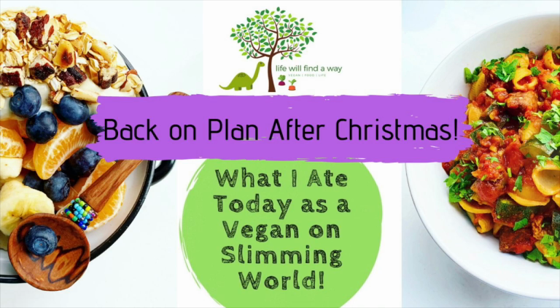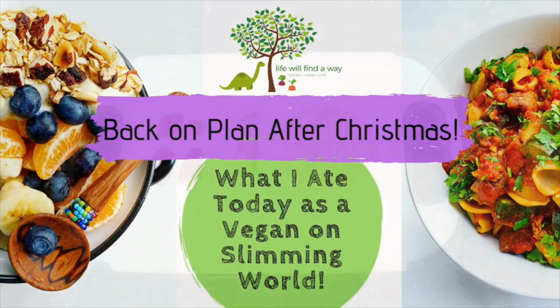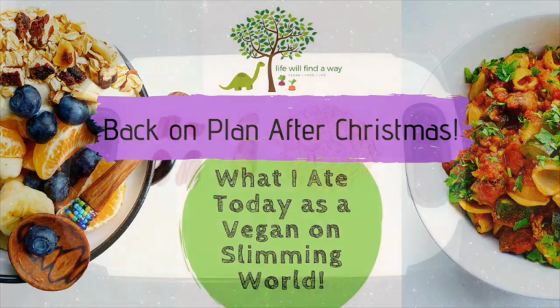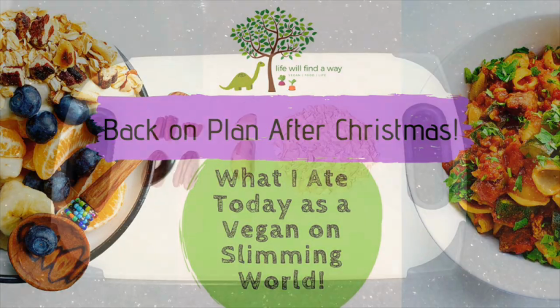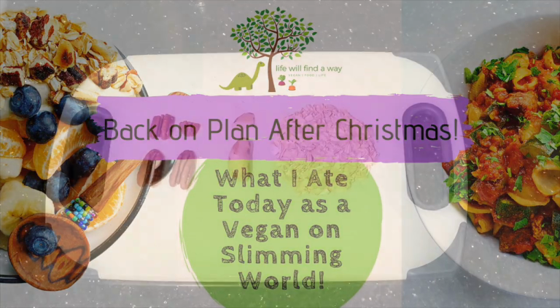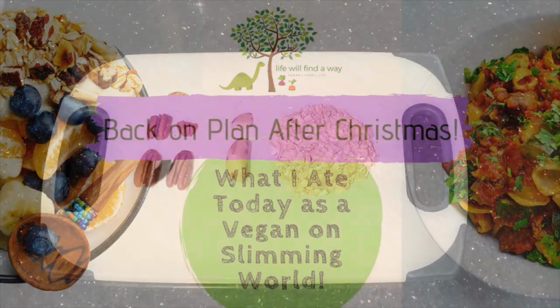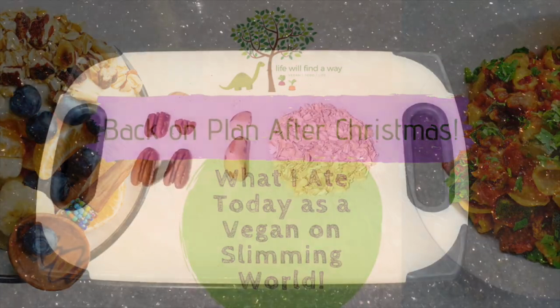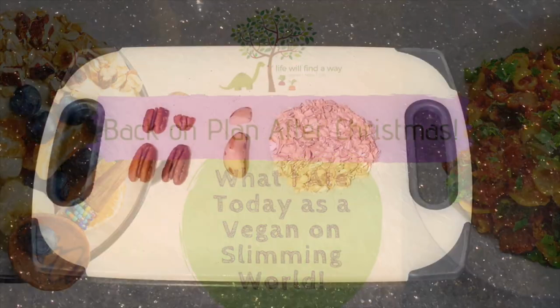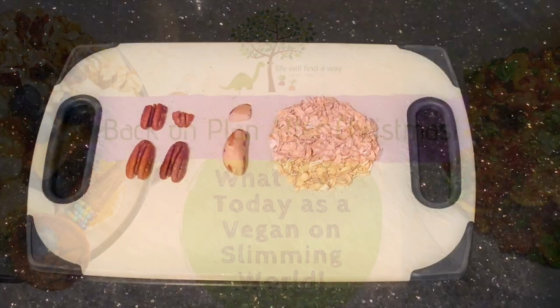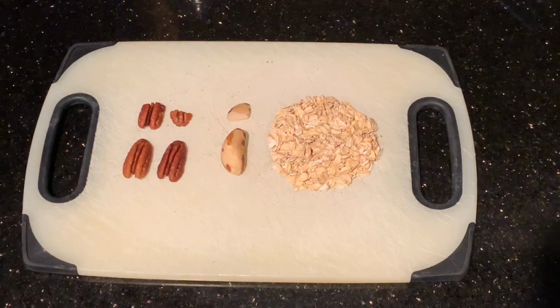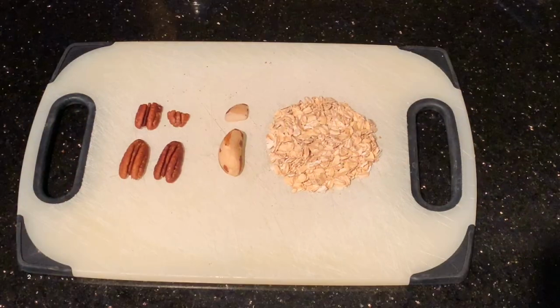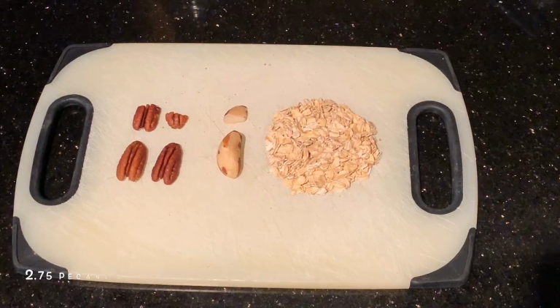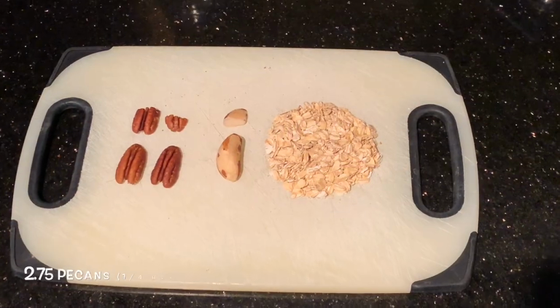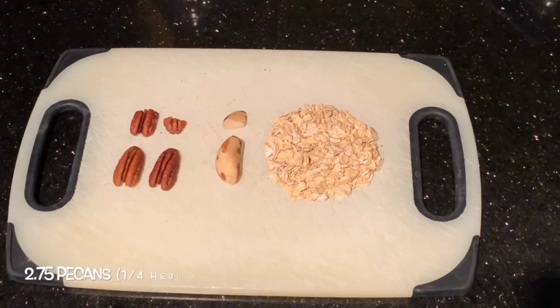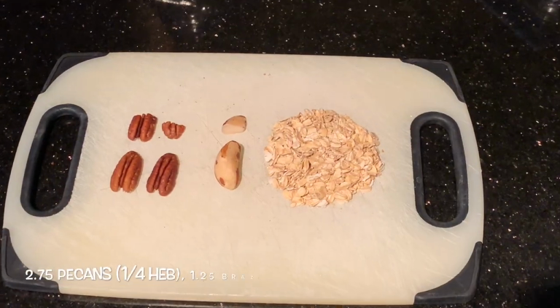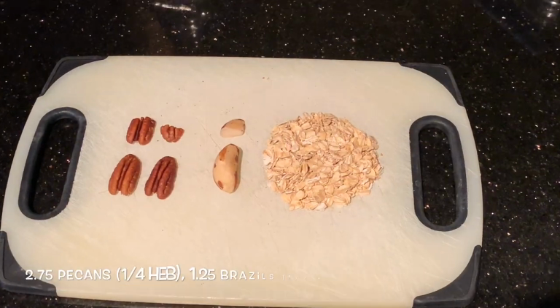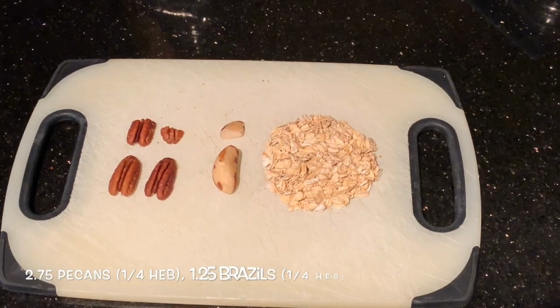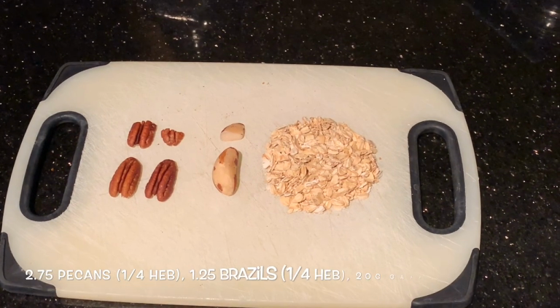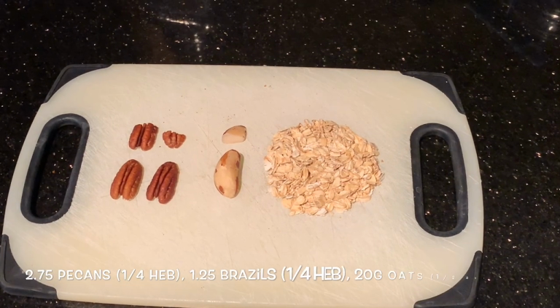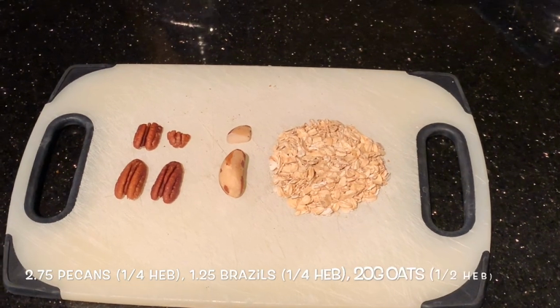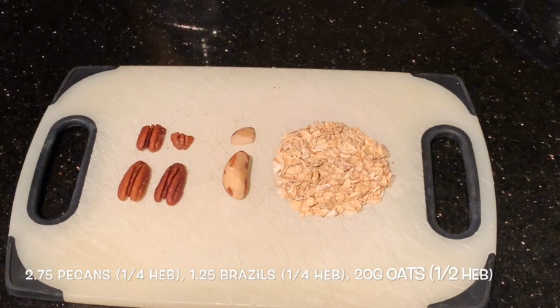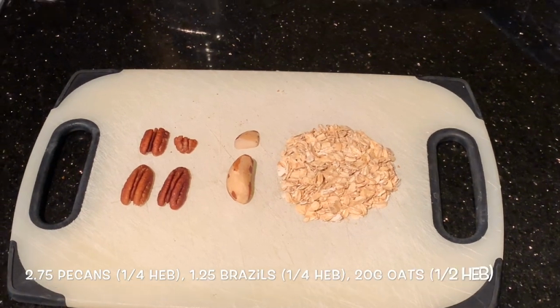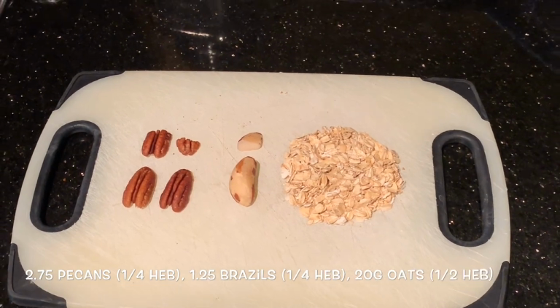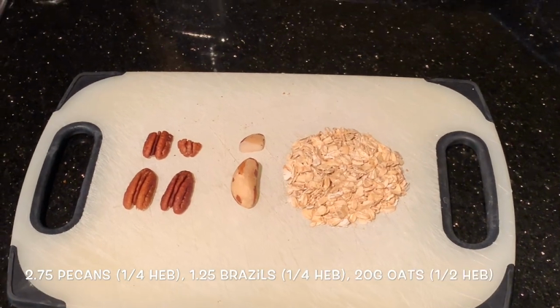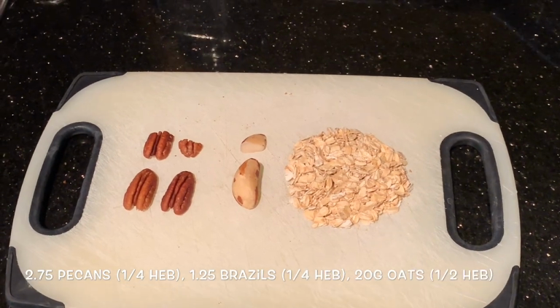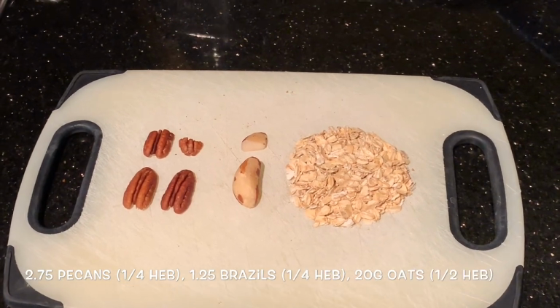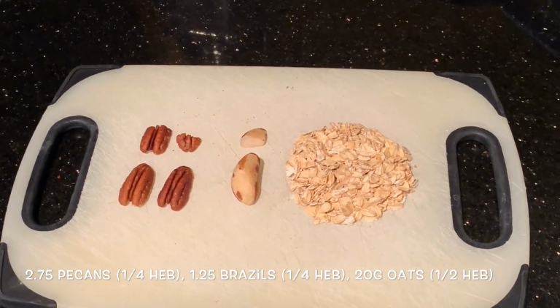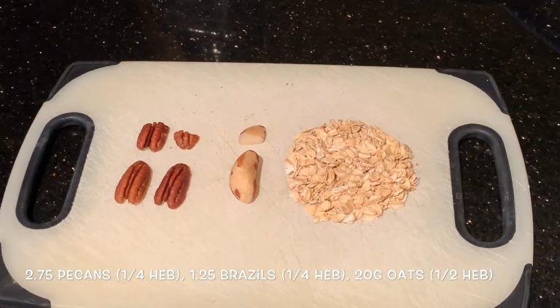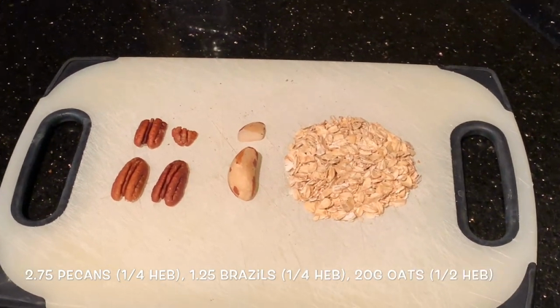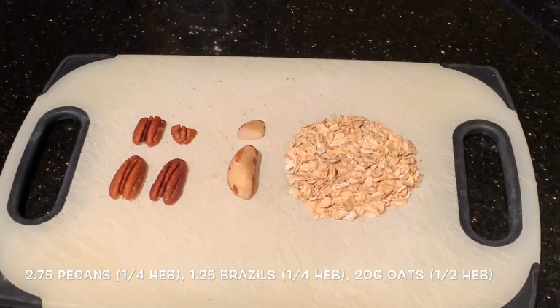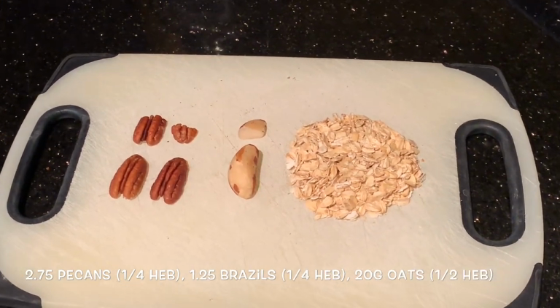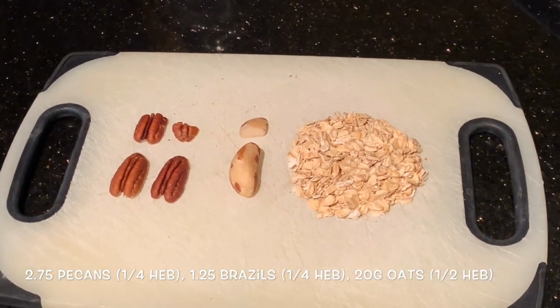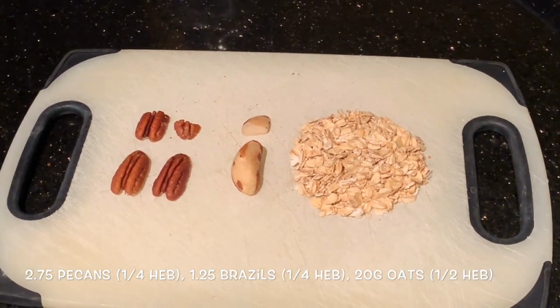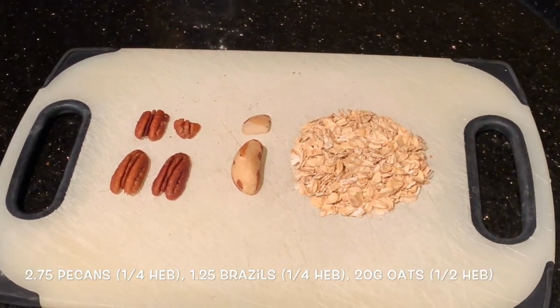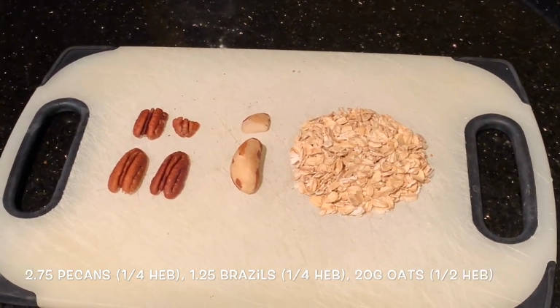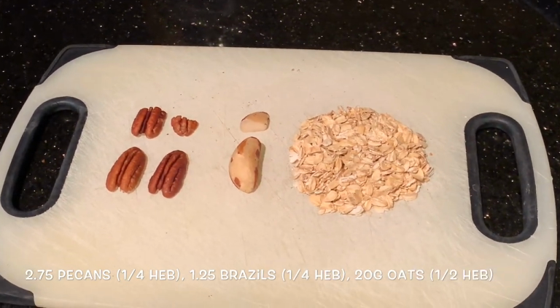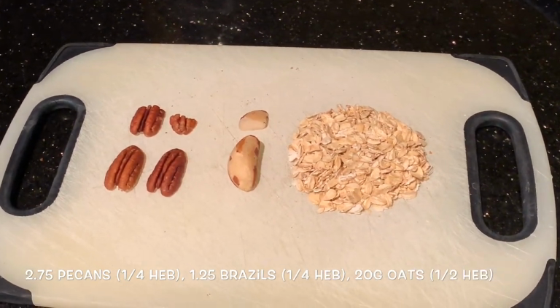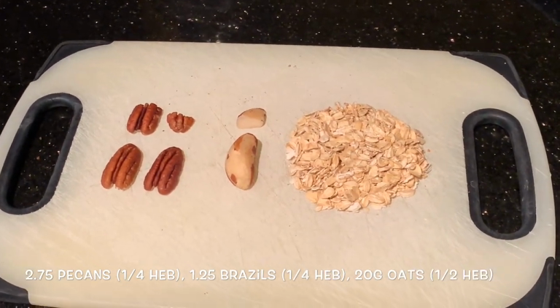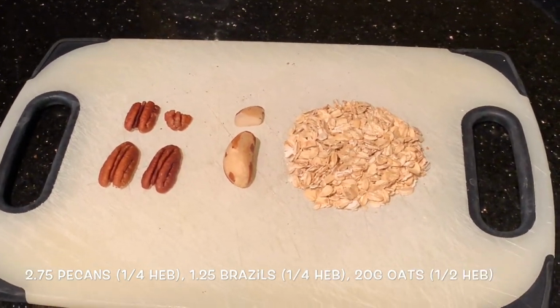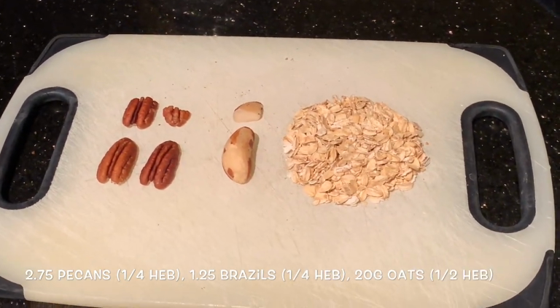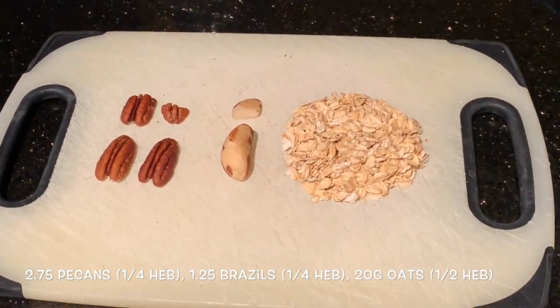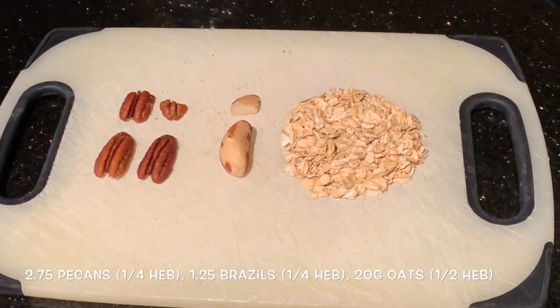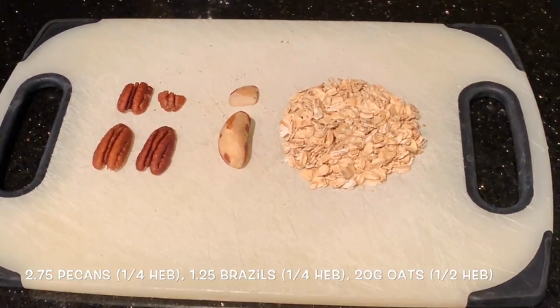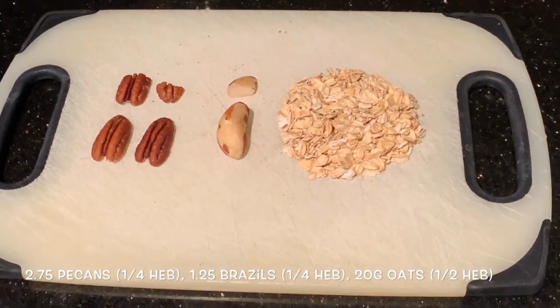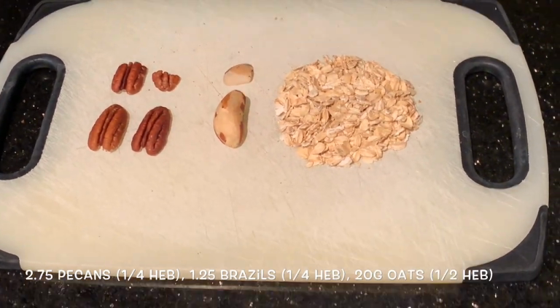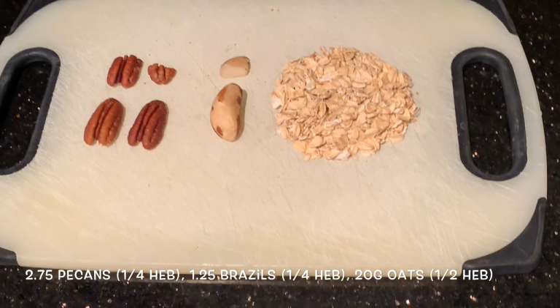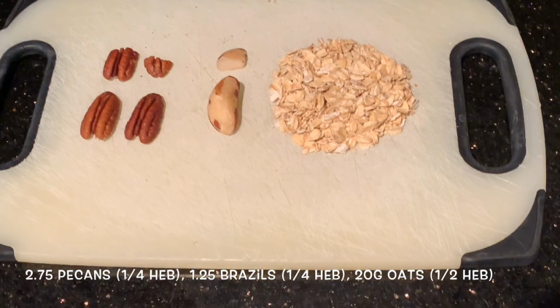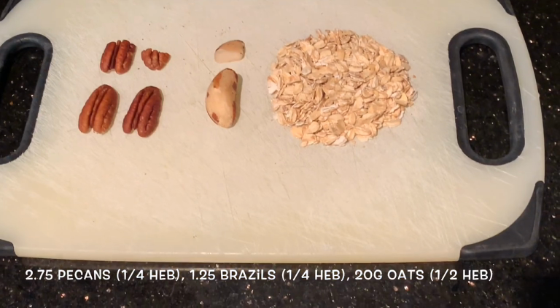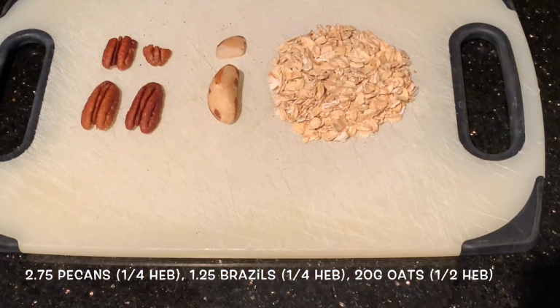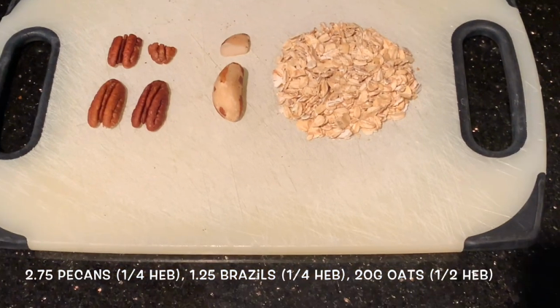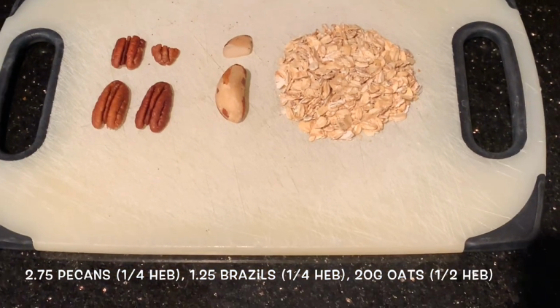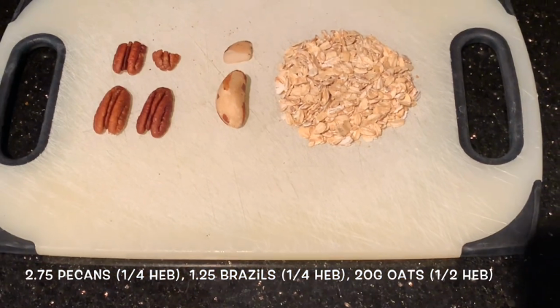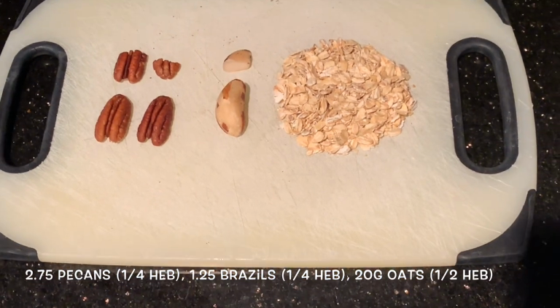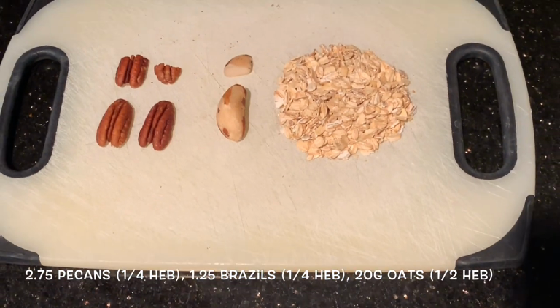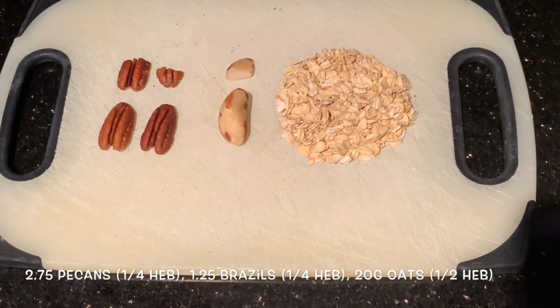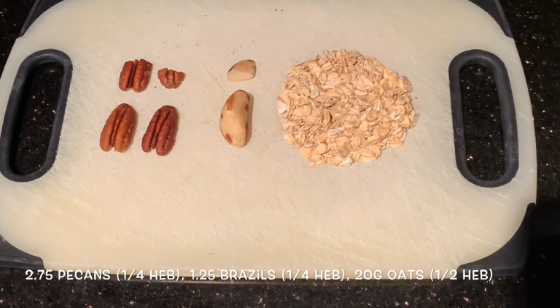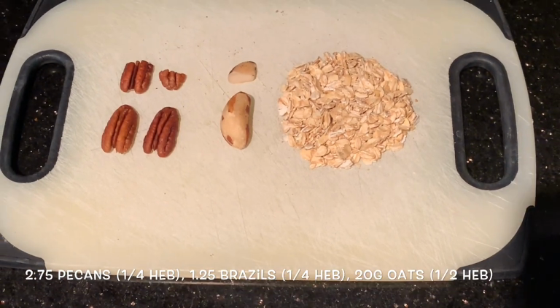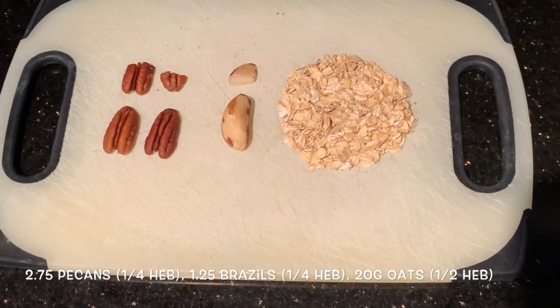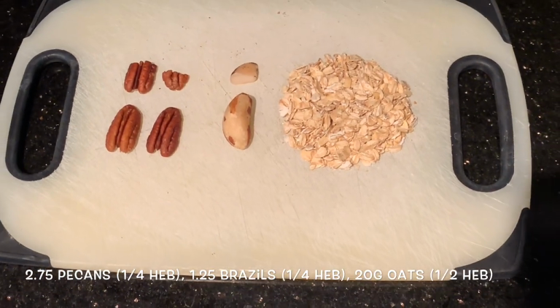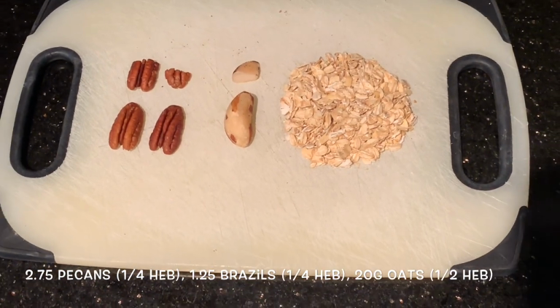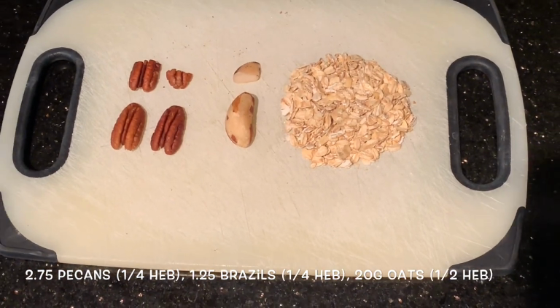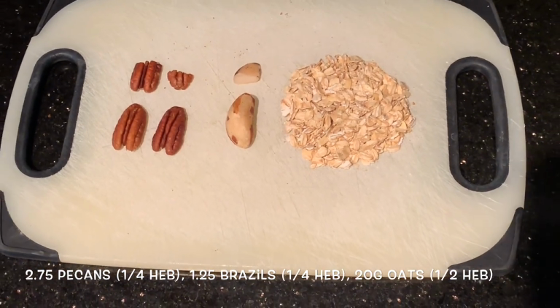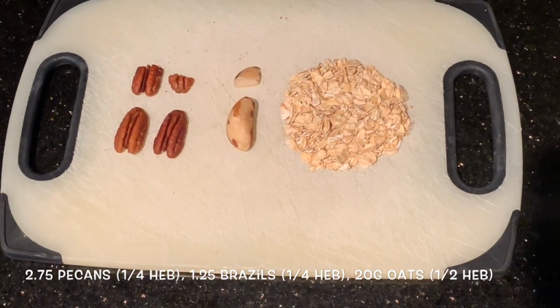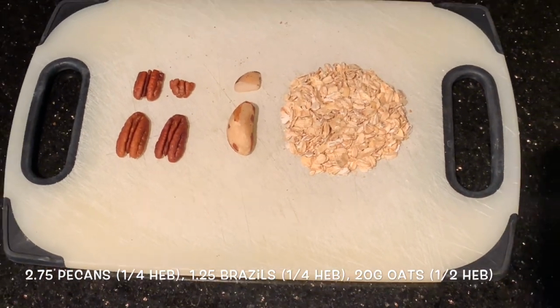Hi everyone, welcome to another 'what are you eating in a day as a vegan on Slimming World.' For breakfast today...